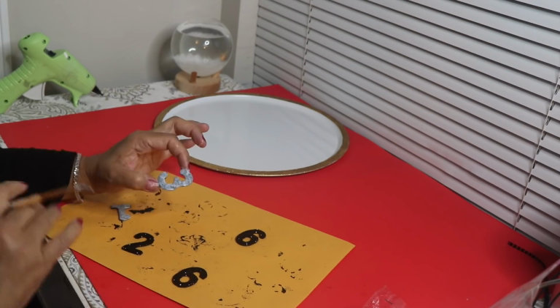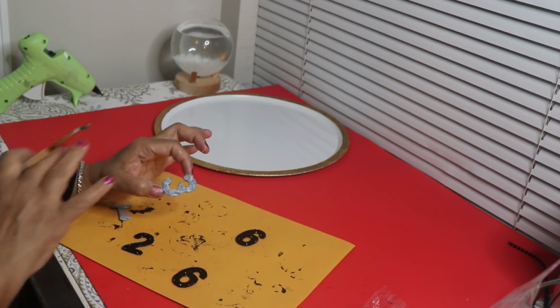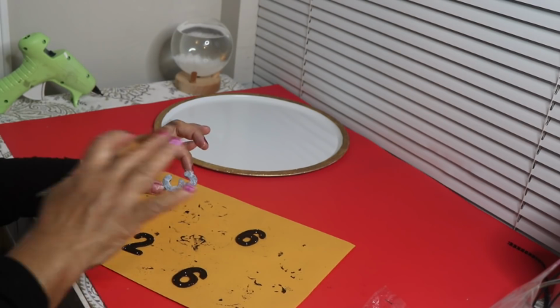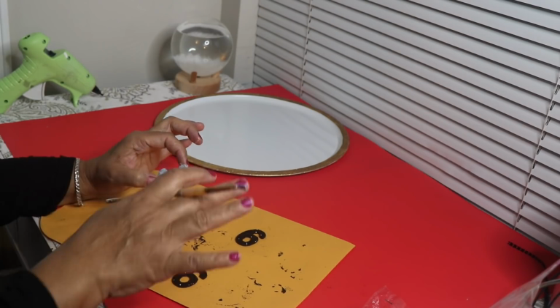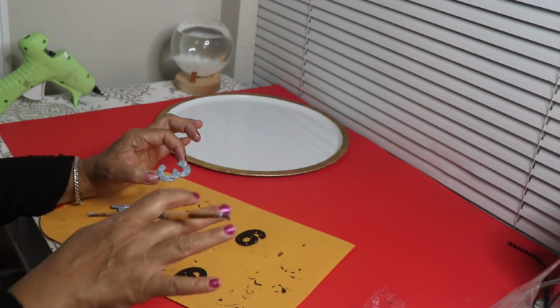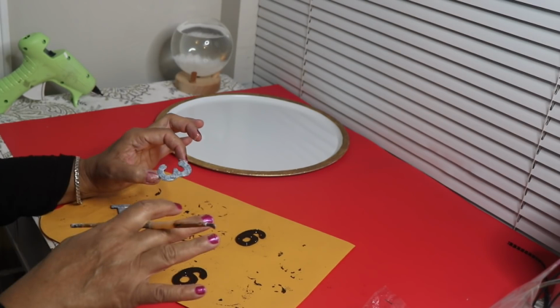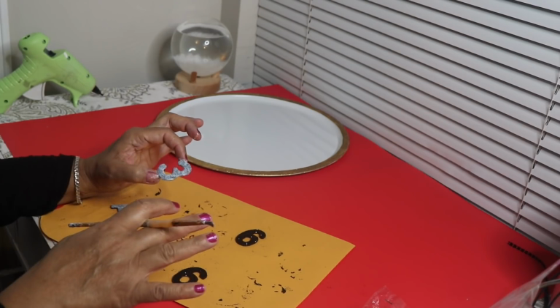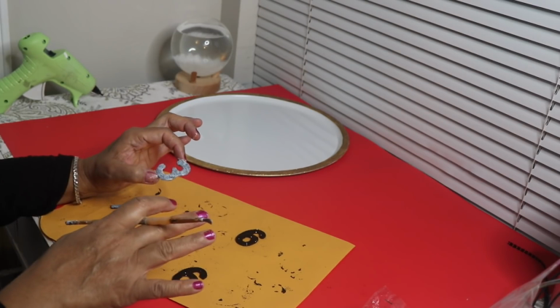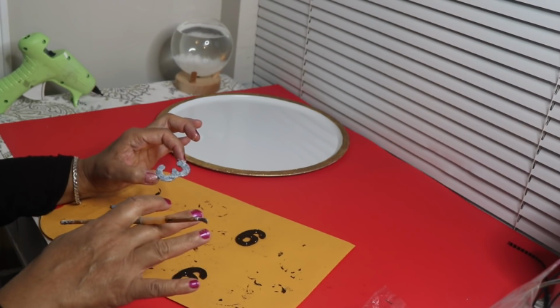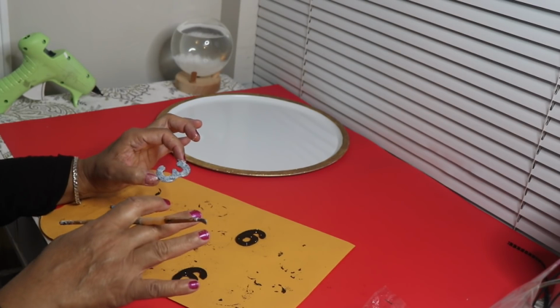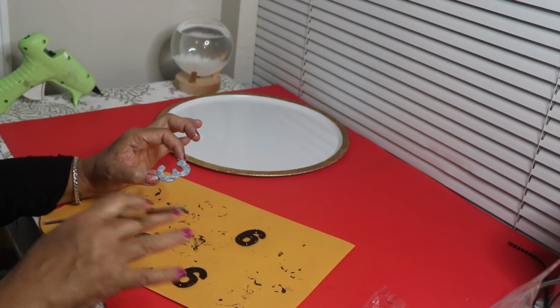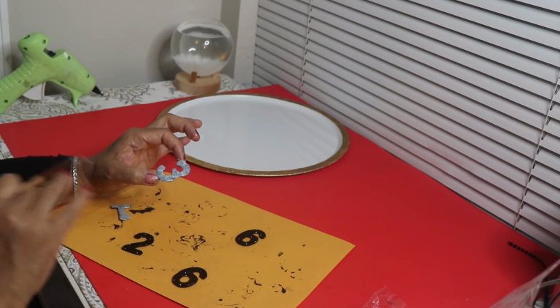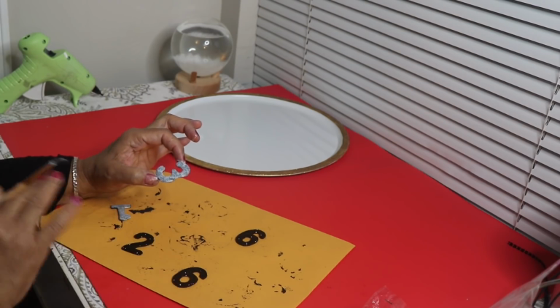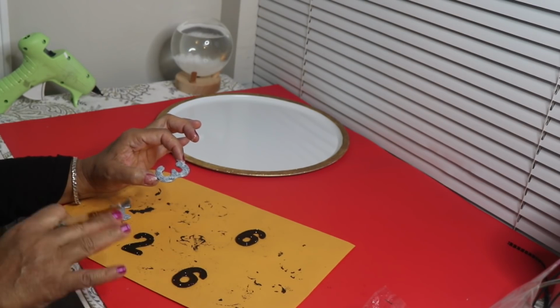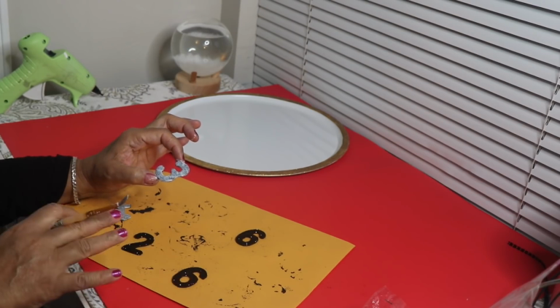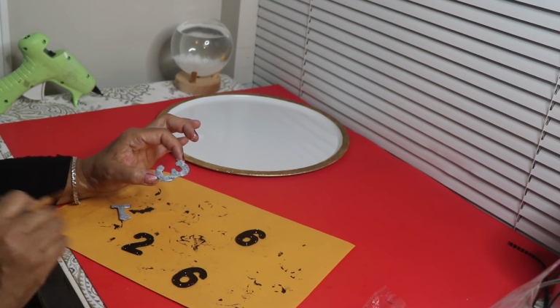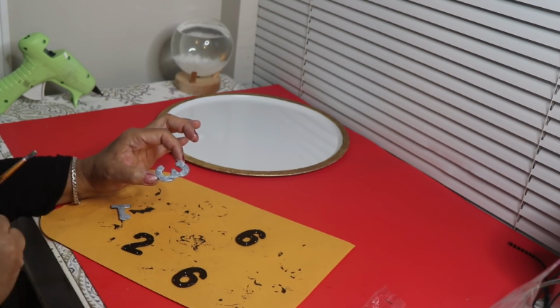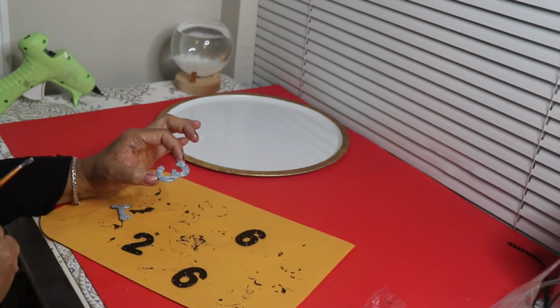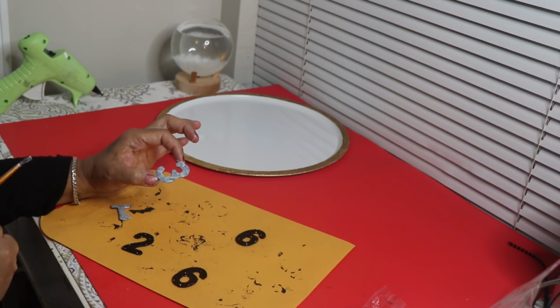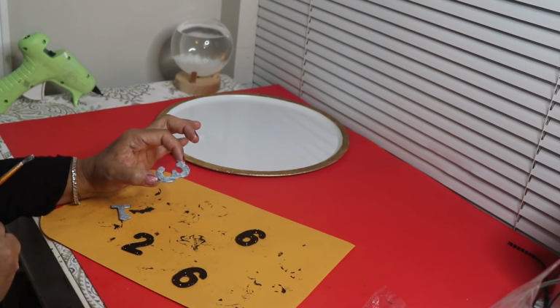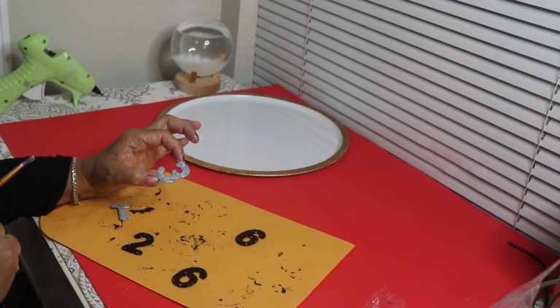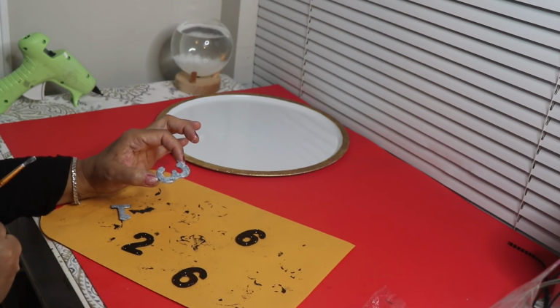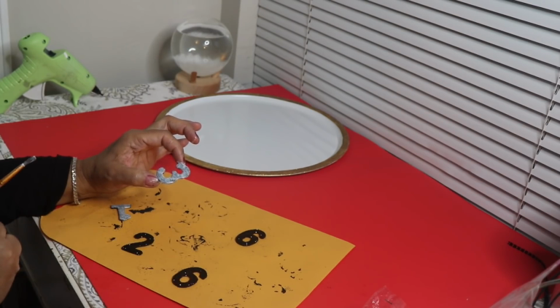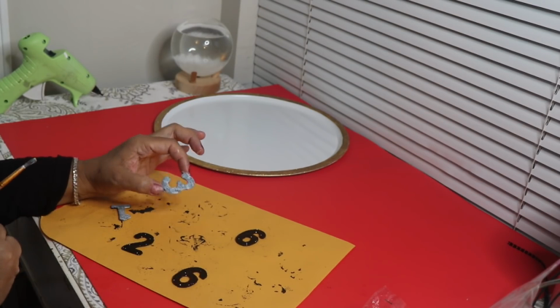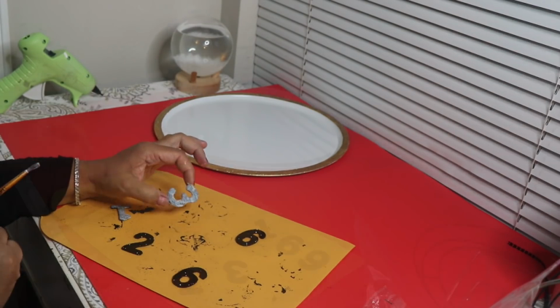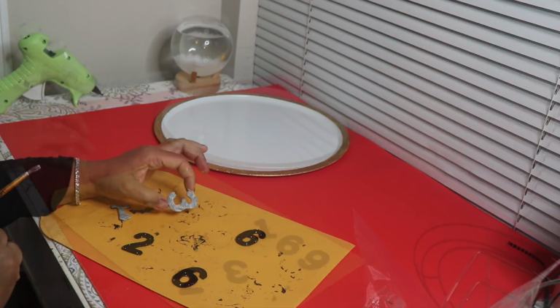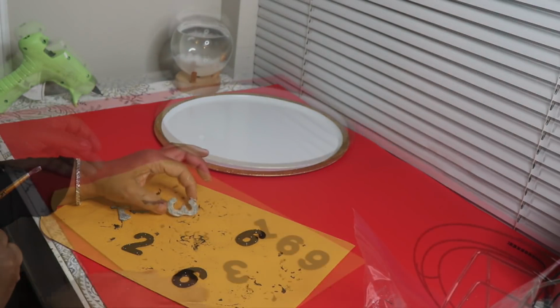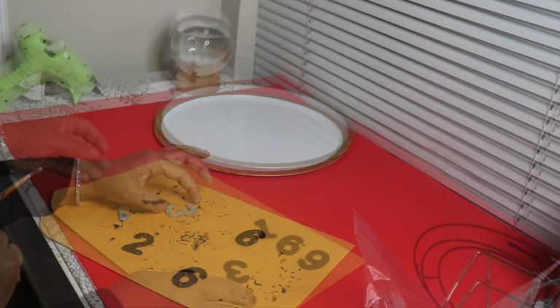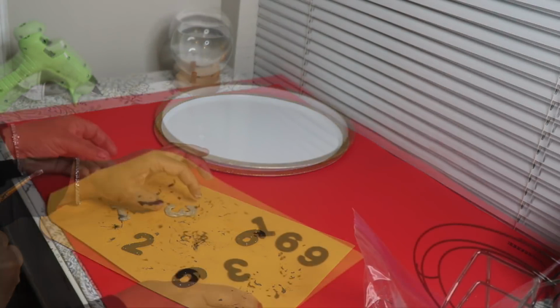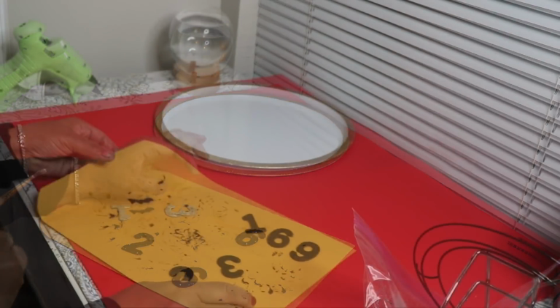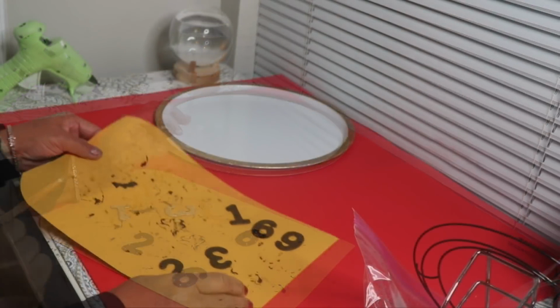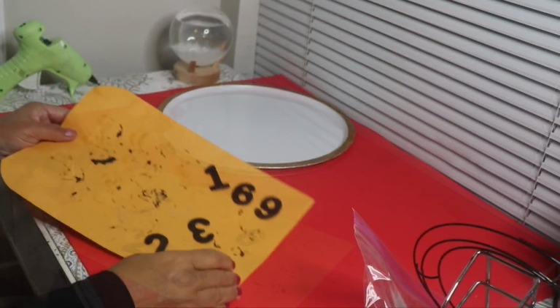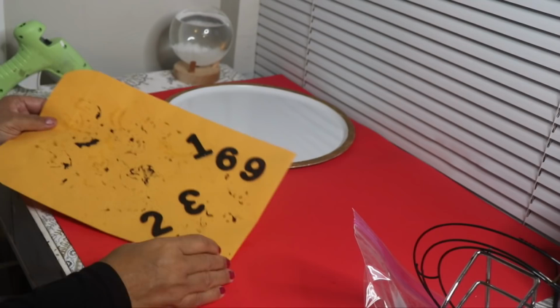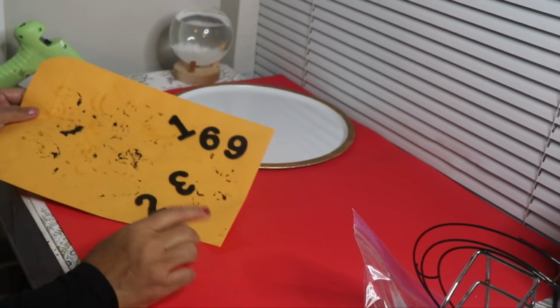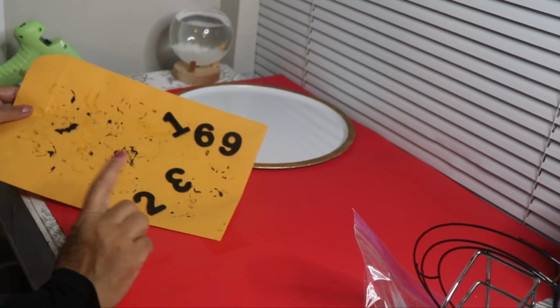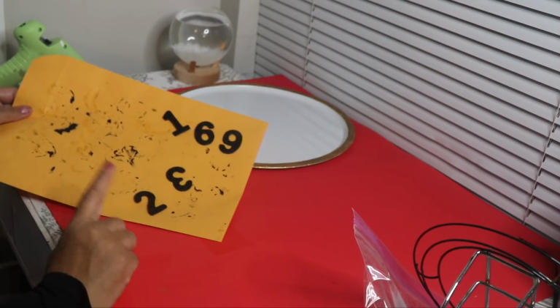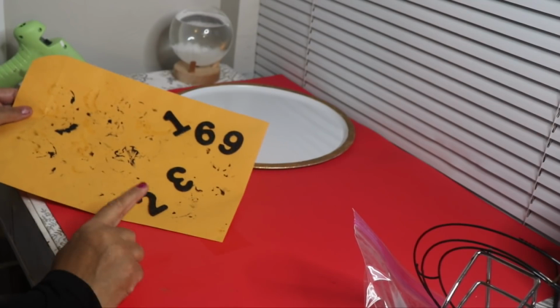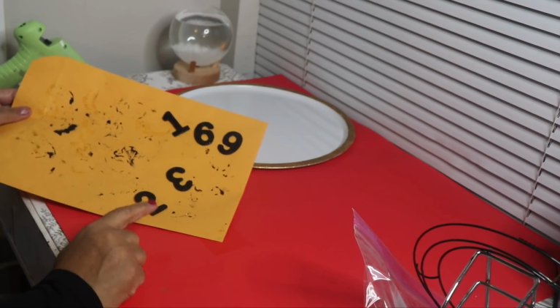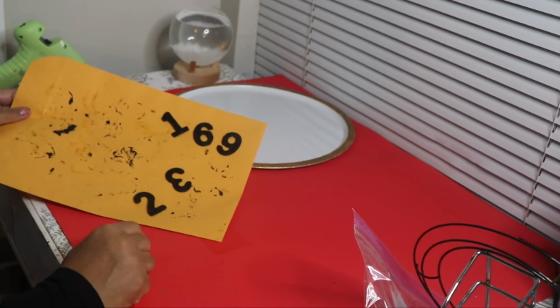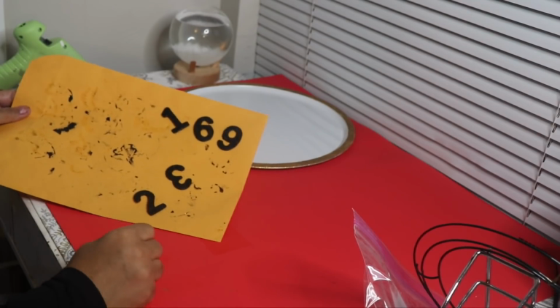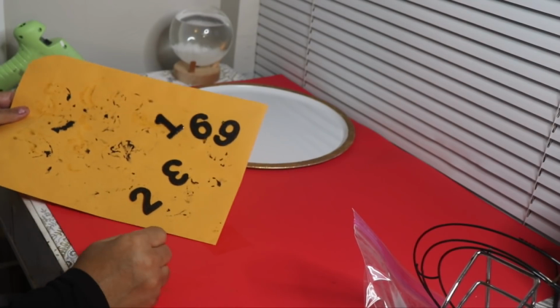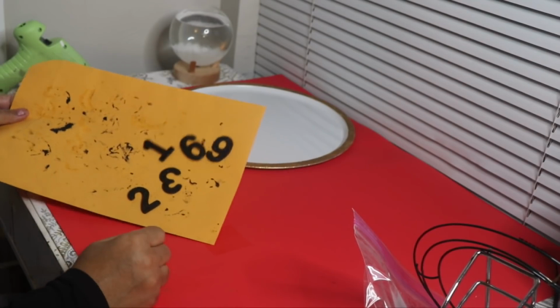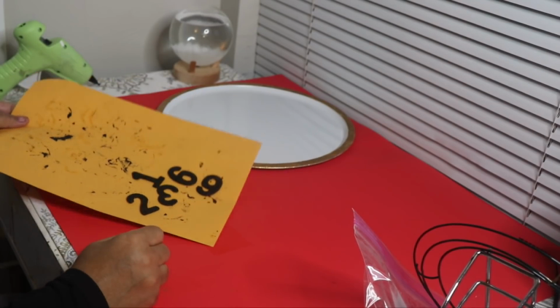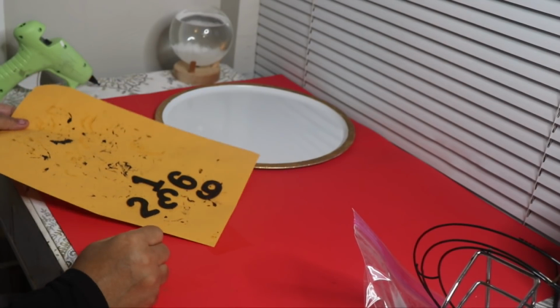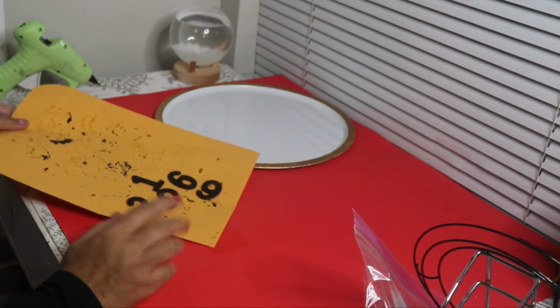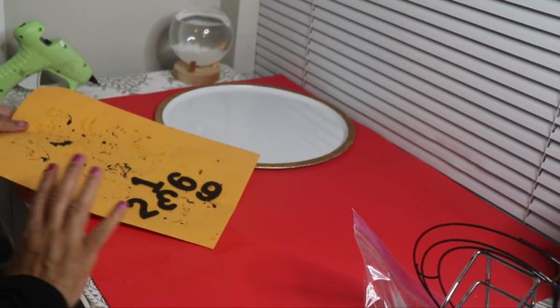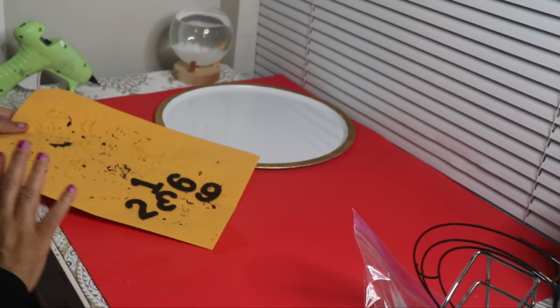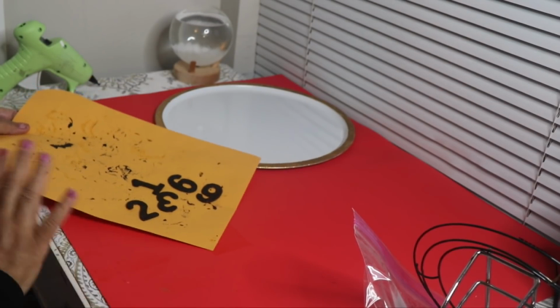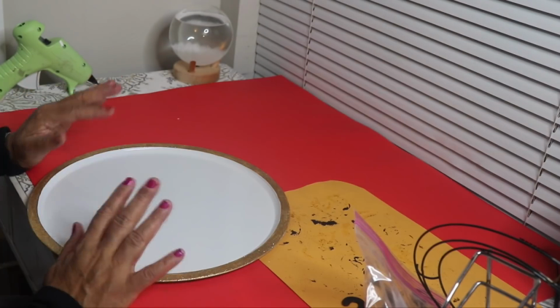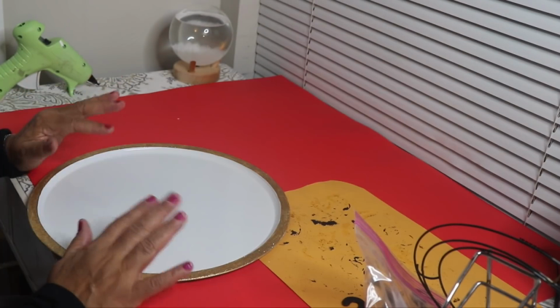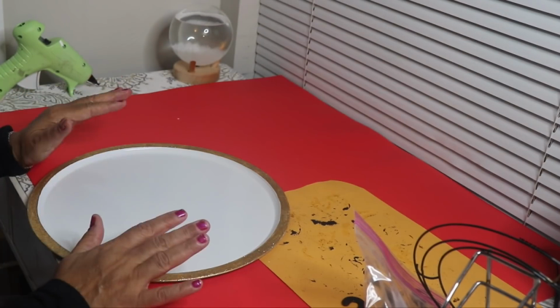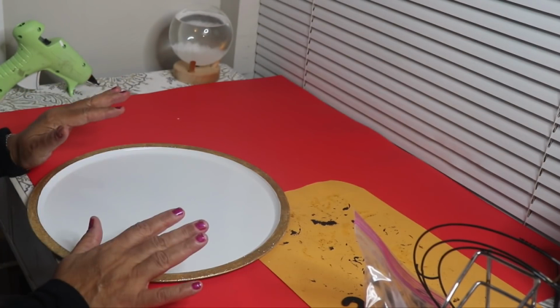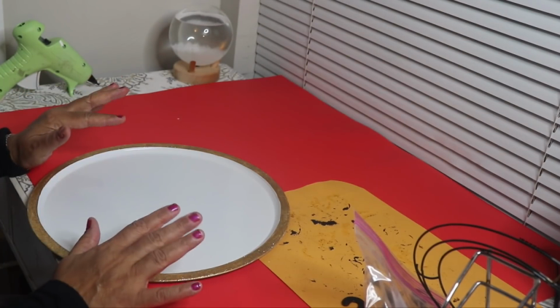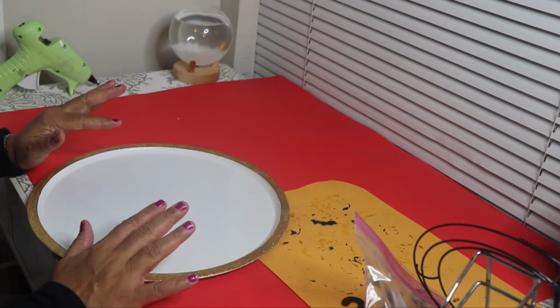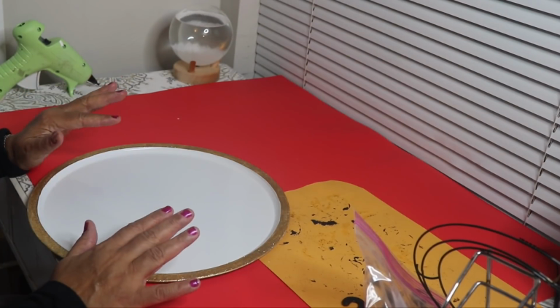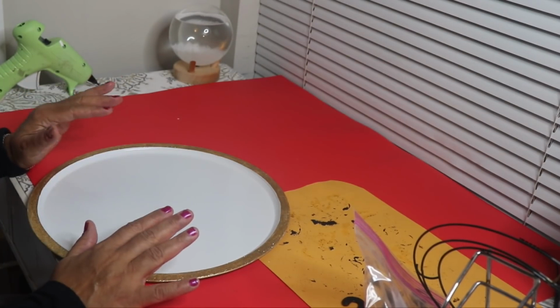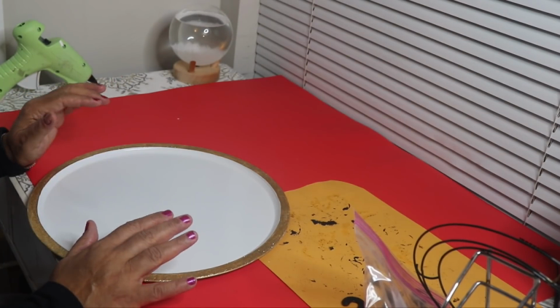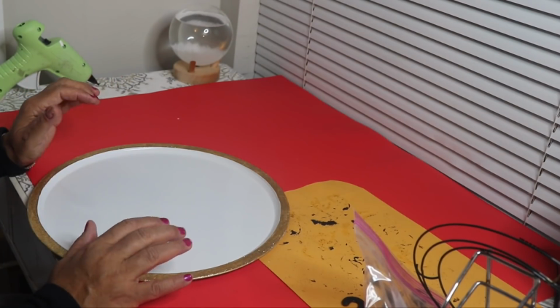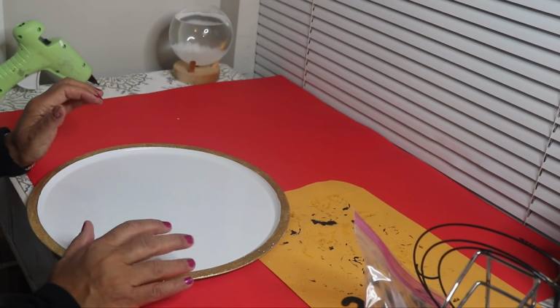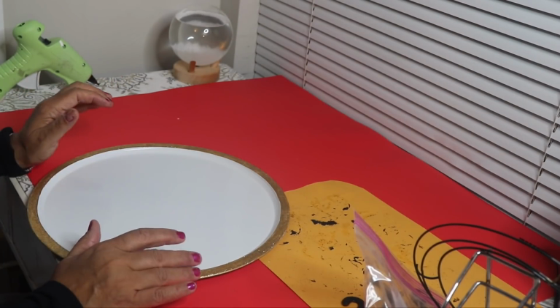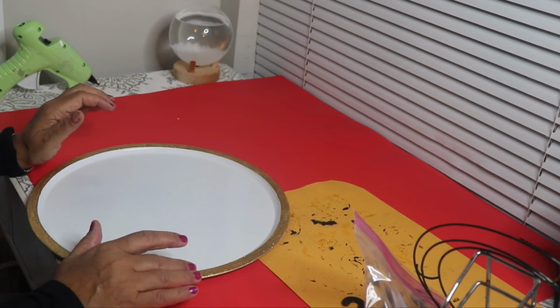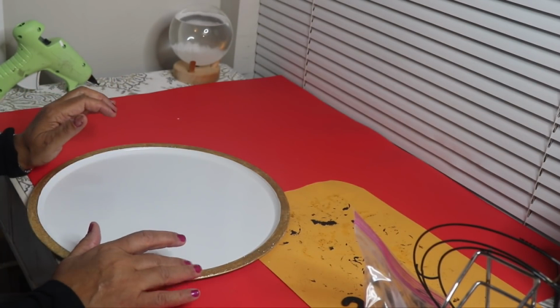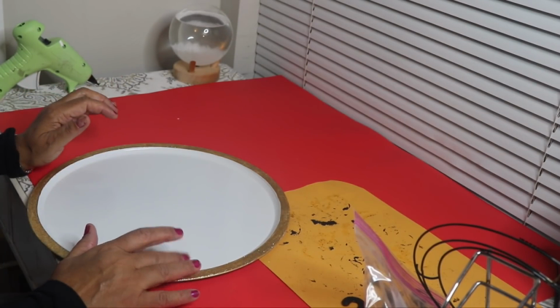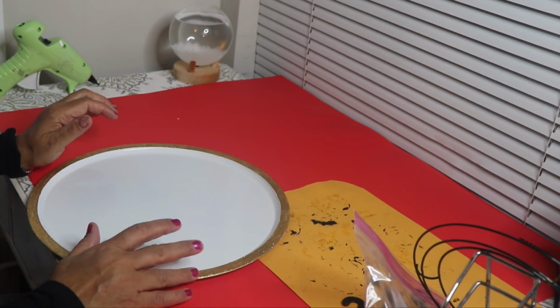I'll complete the rest of the numbers, let that dry, and then come back. All the numbers are completely dry now, so I'll go ahead and glue them onto my charger.